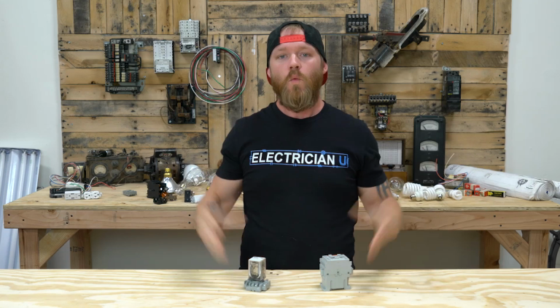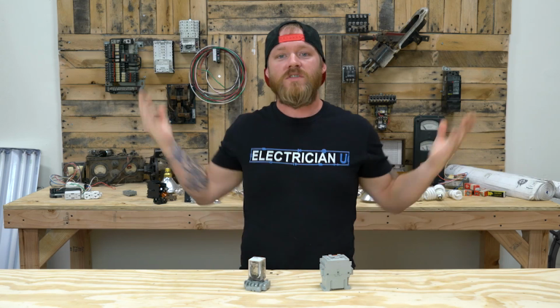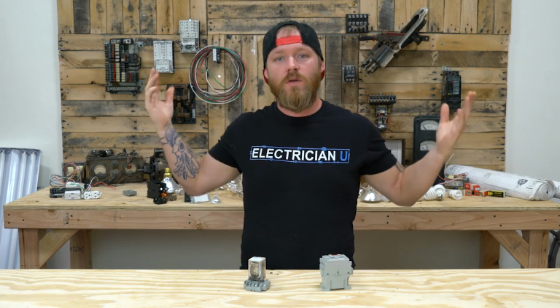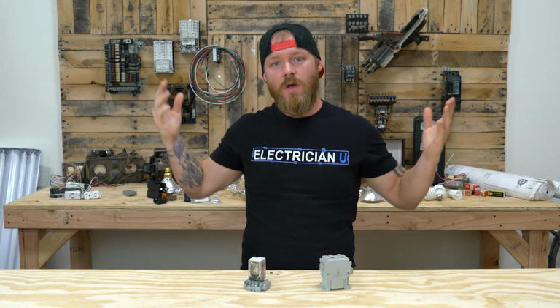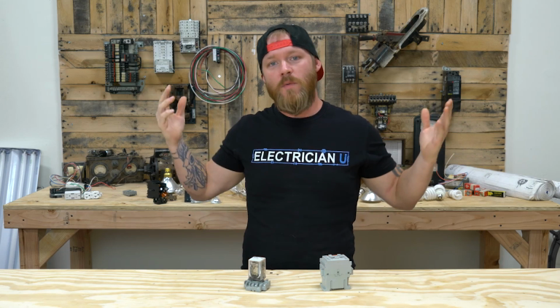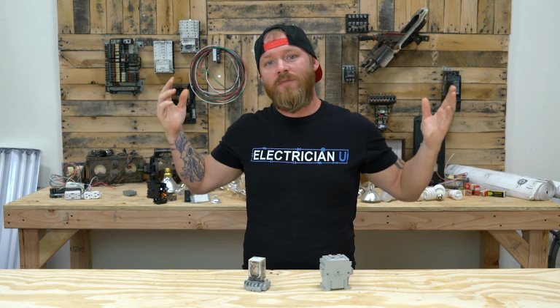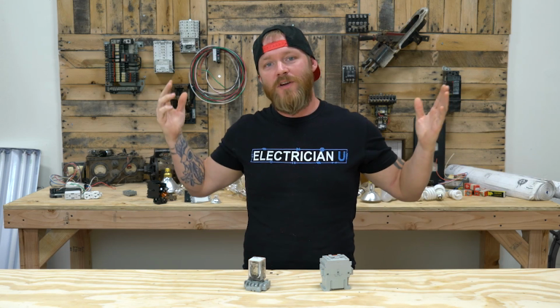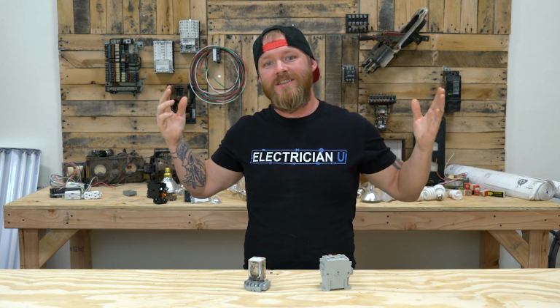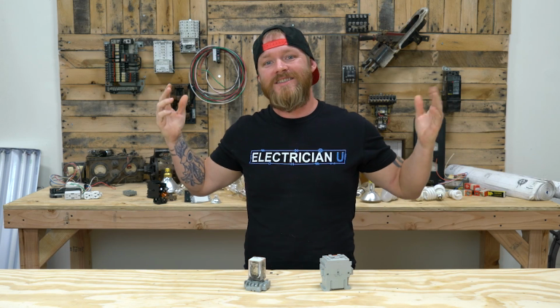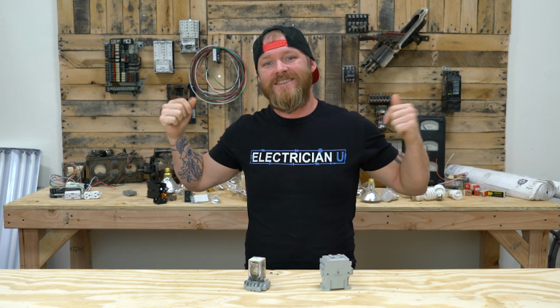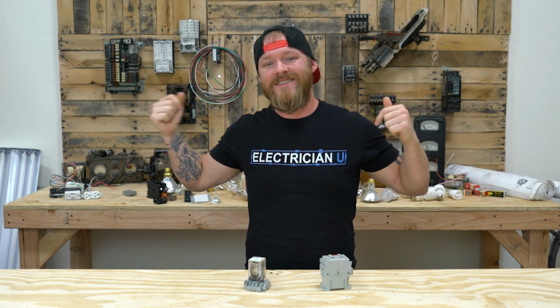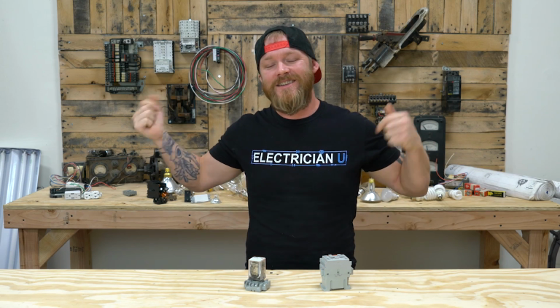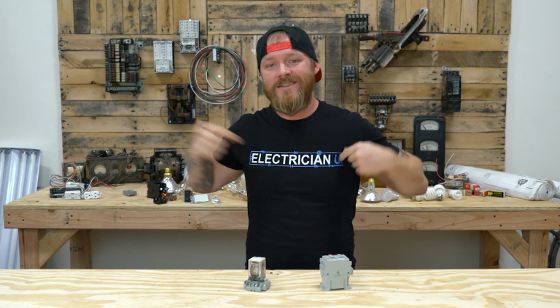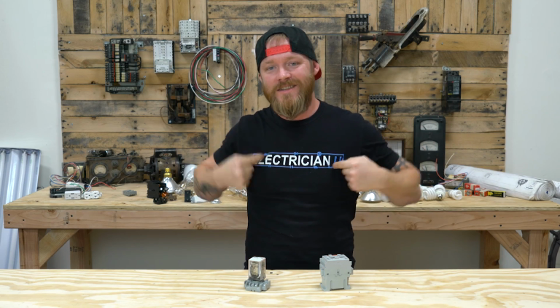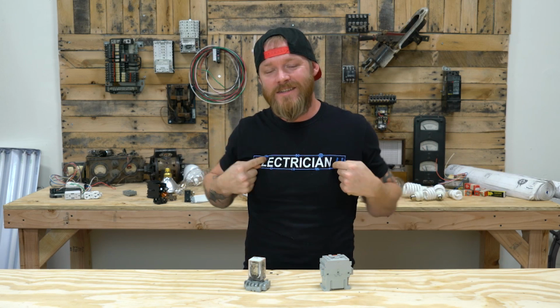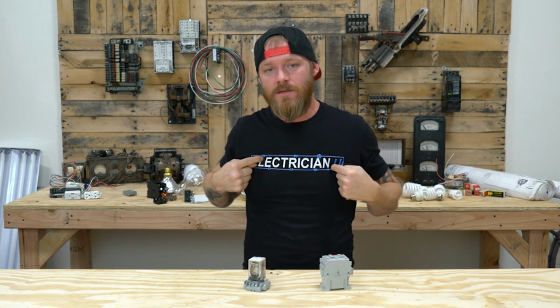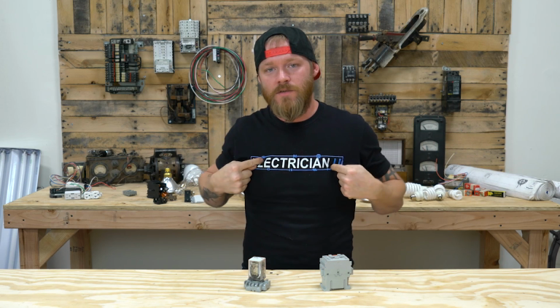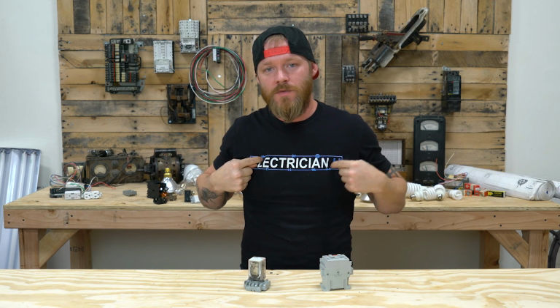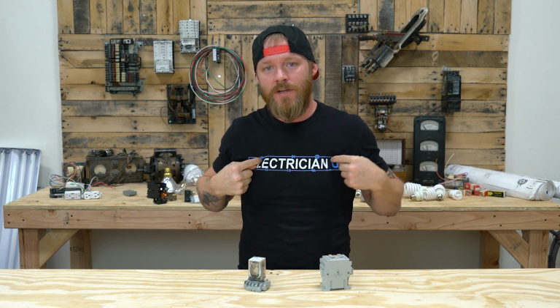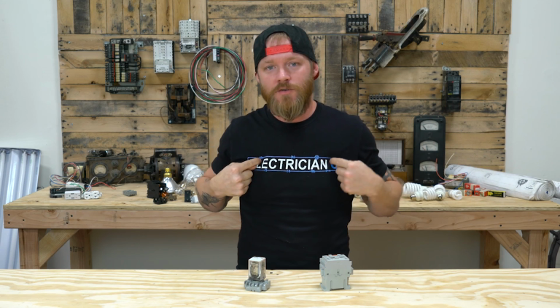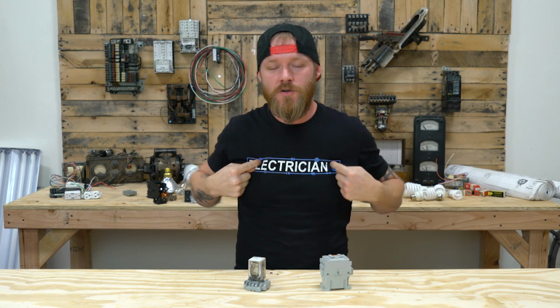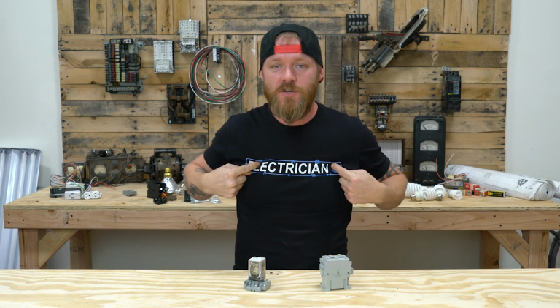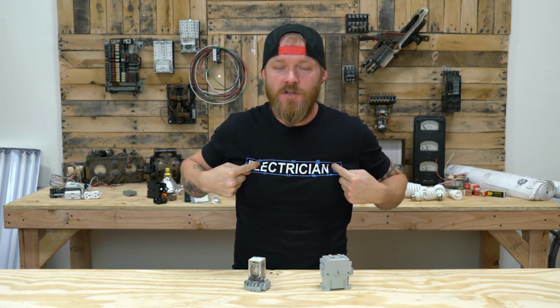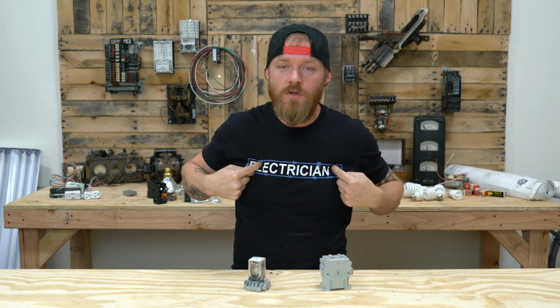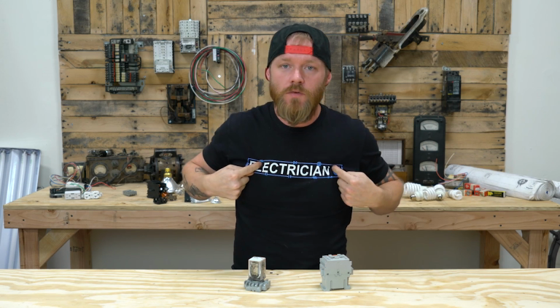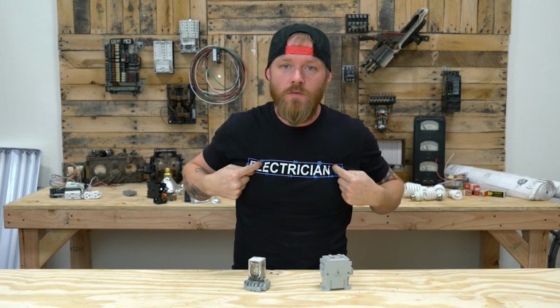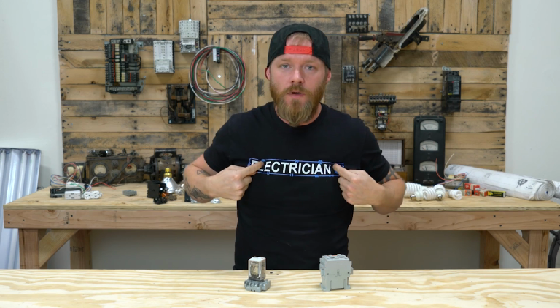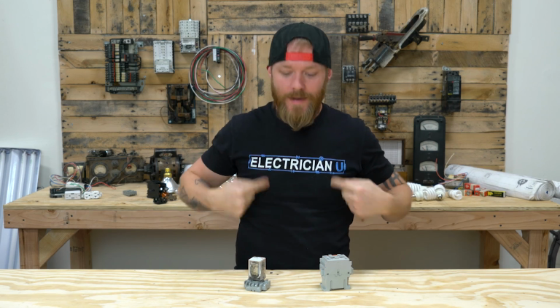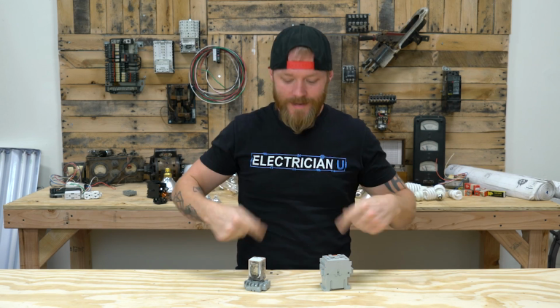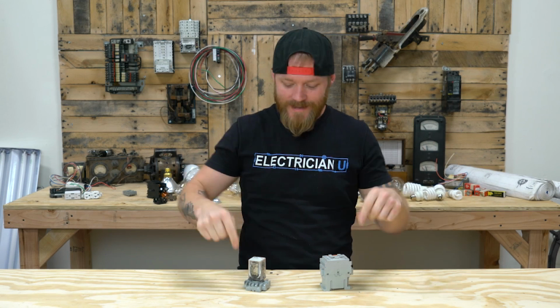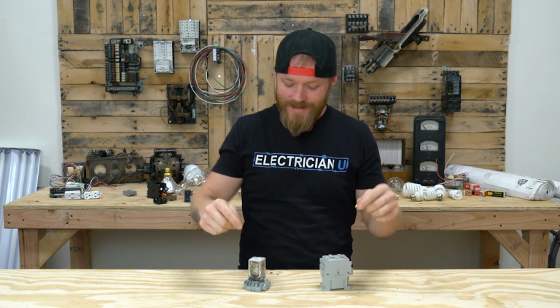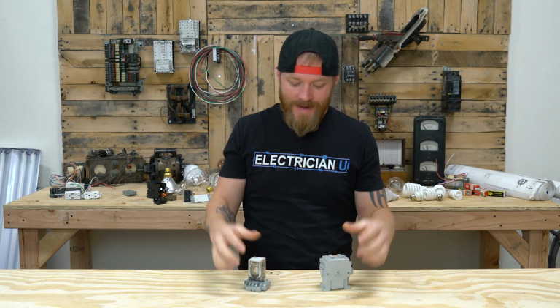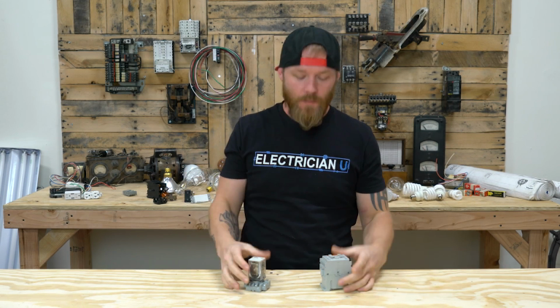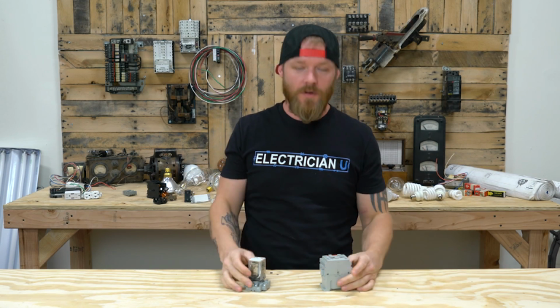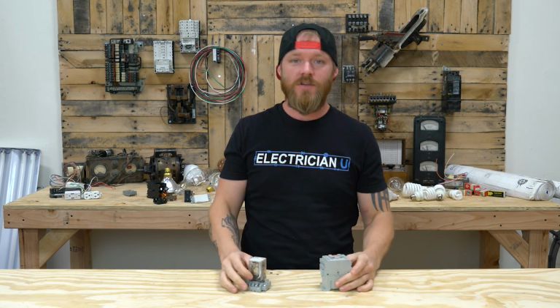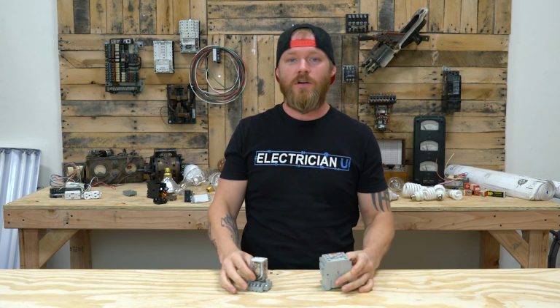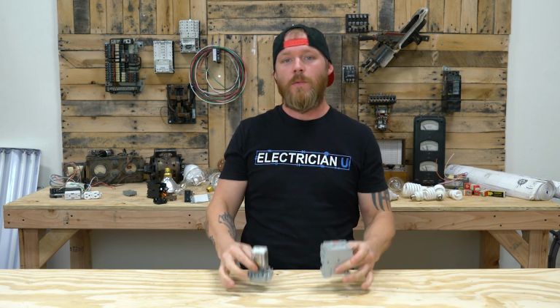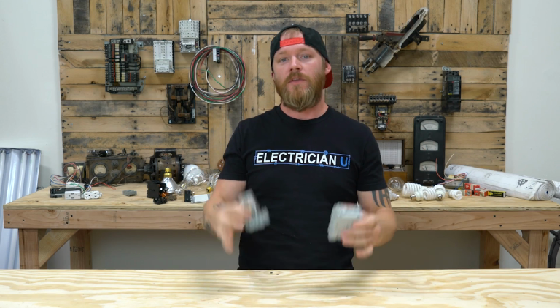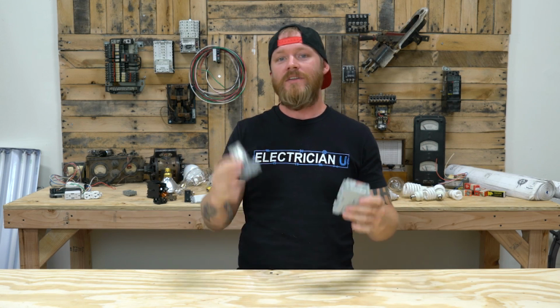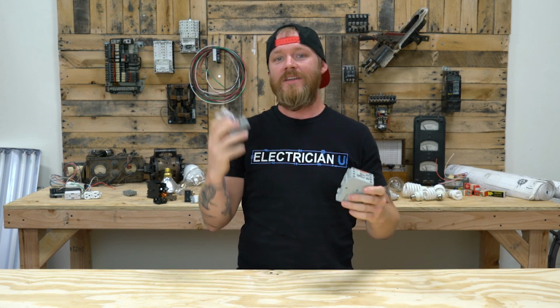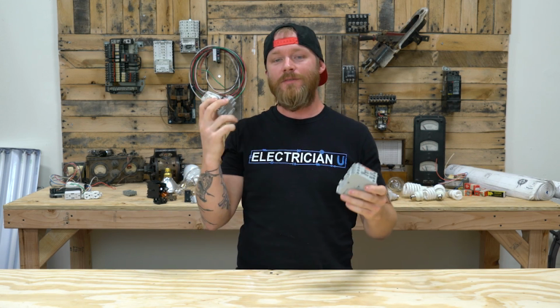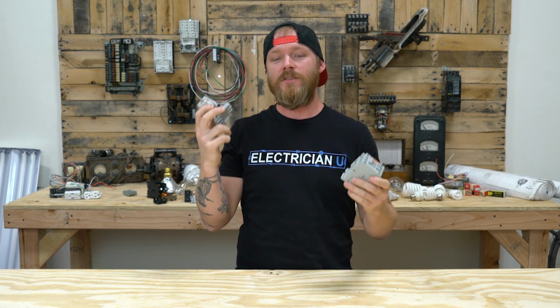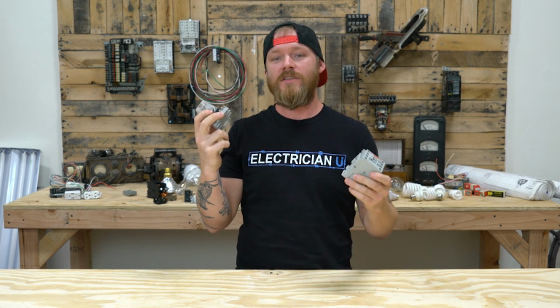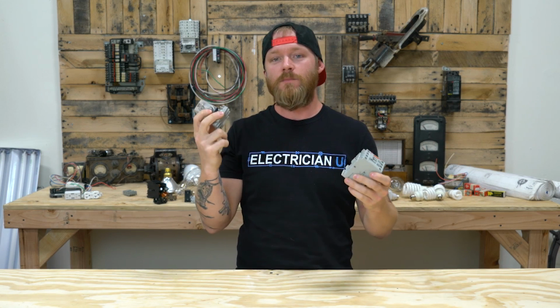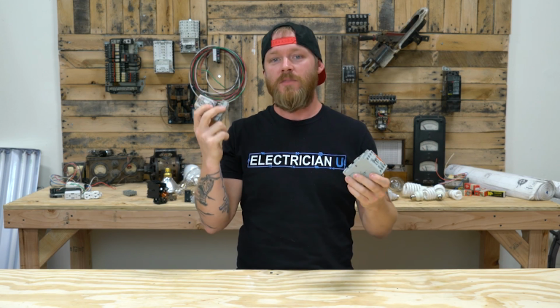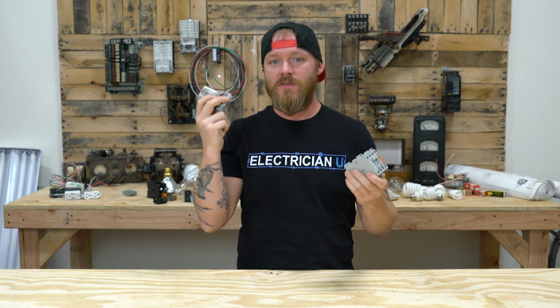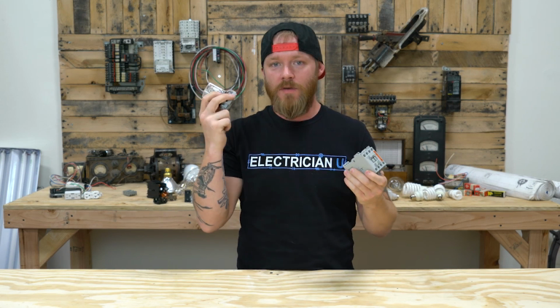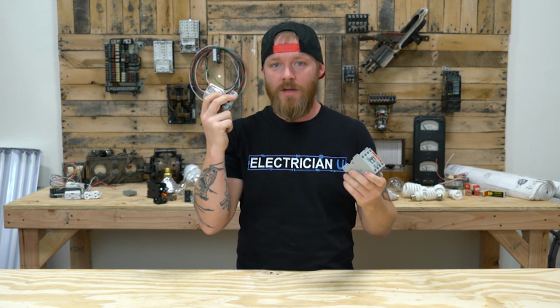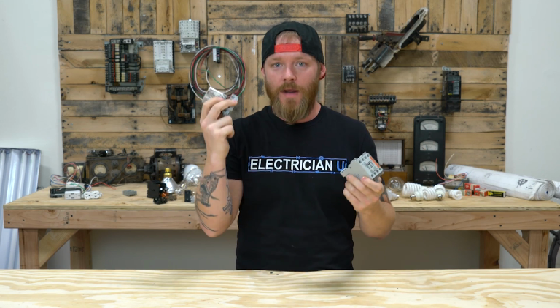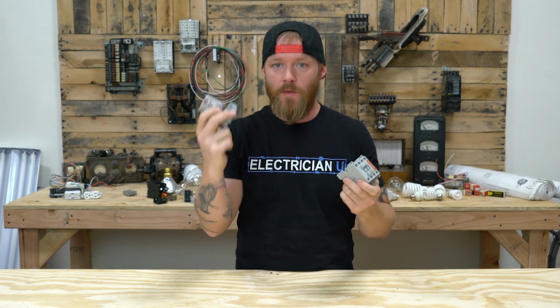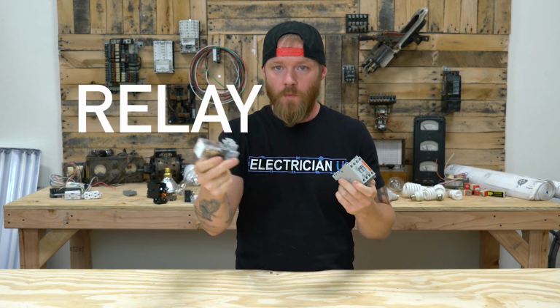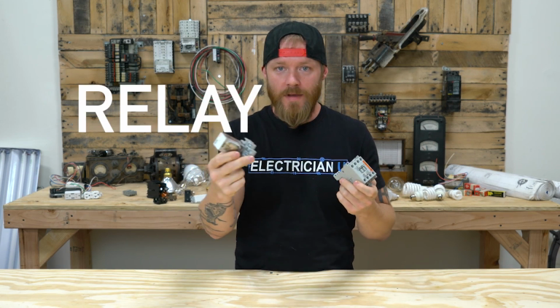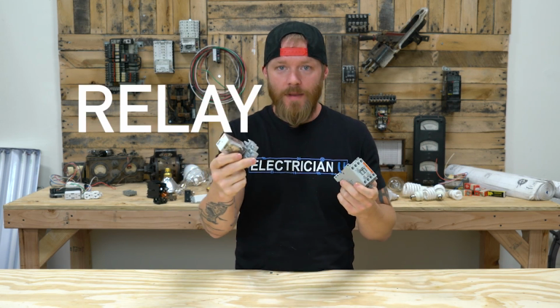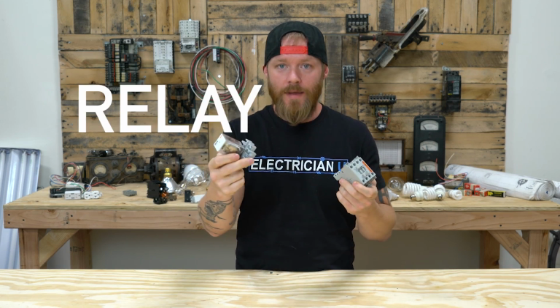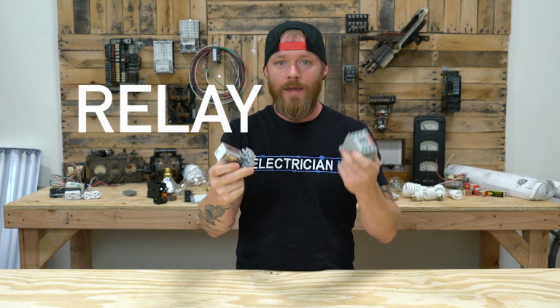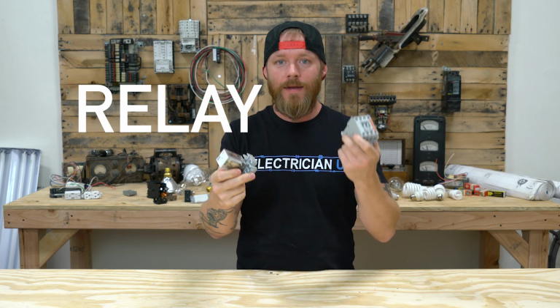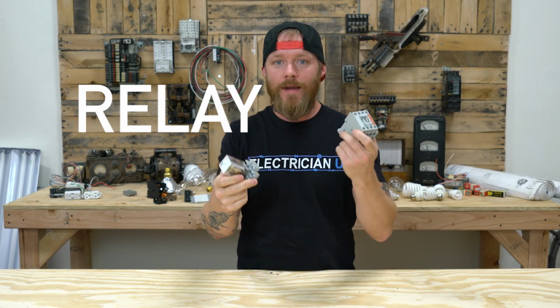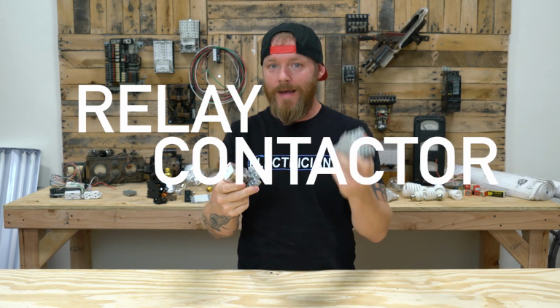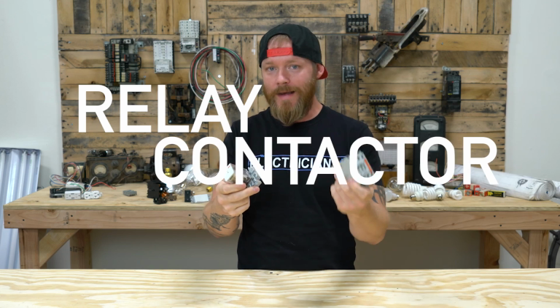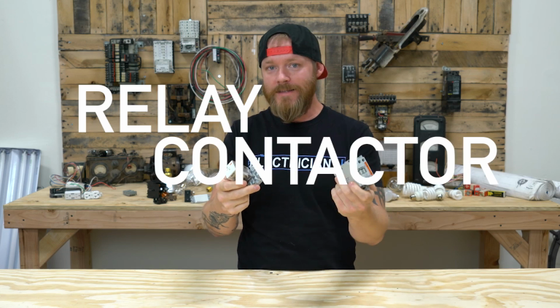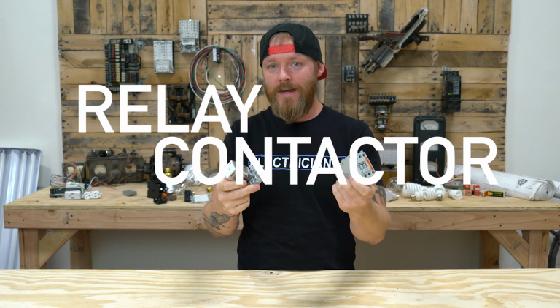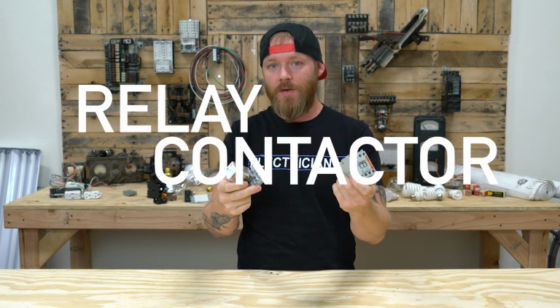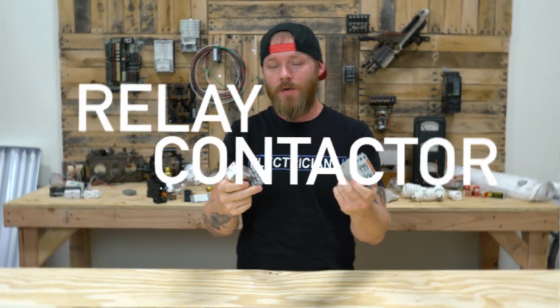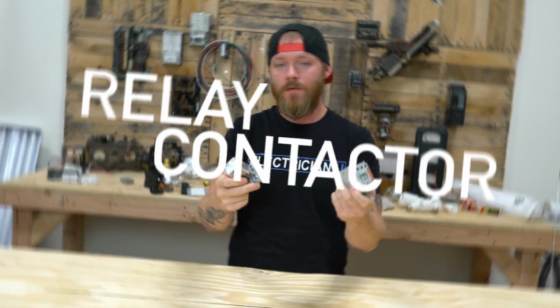What's going on my friends? This is Dustin Stelzer with Electrician U, and today we're going to talk about the difference between a relay and a contactor.